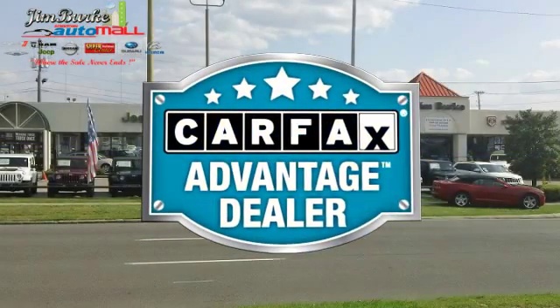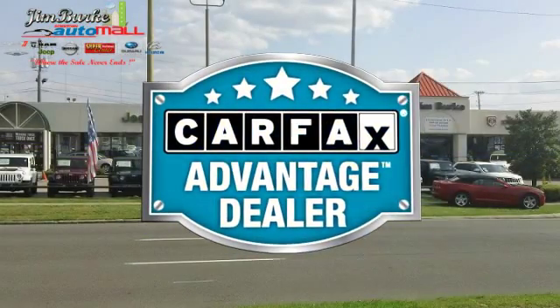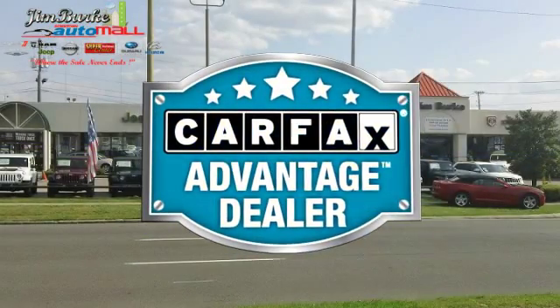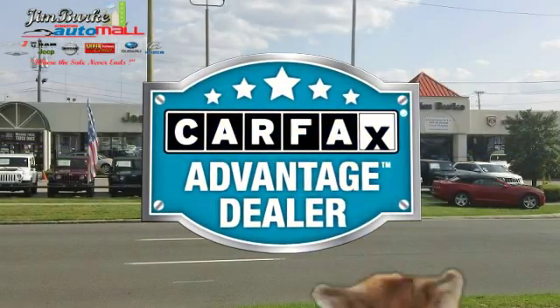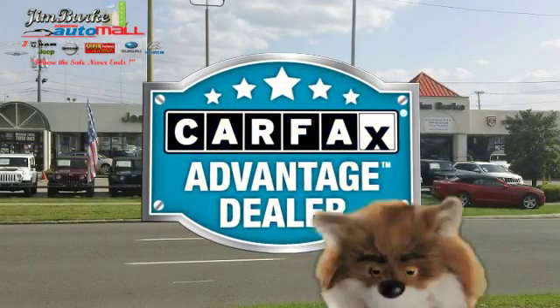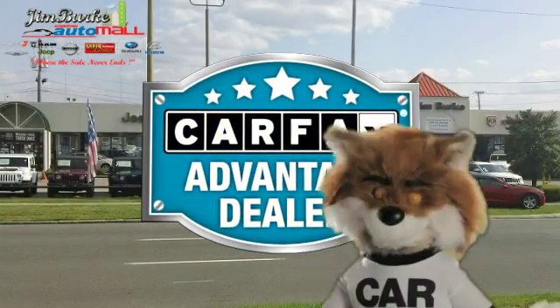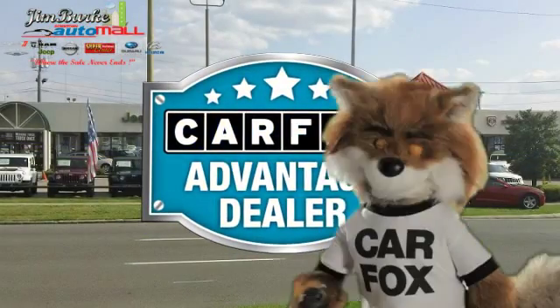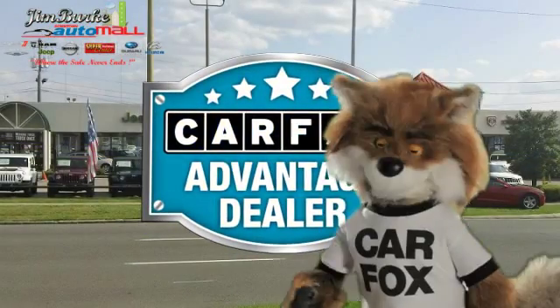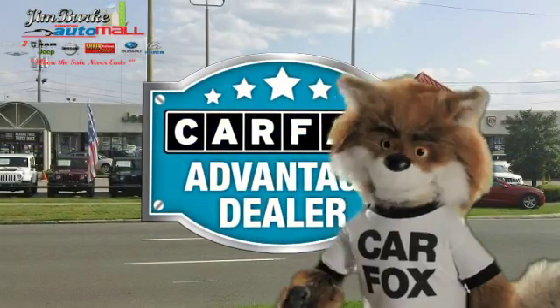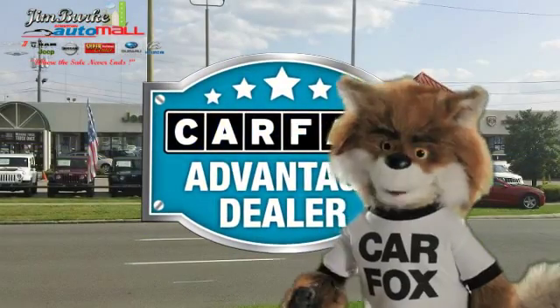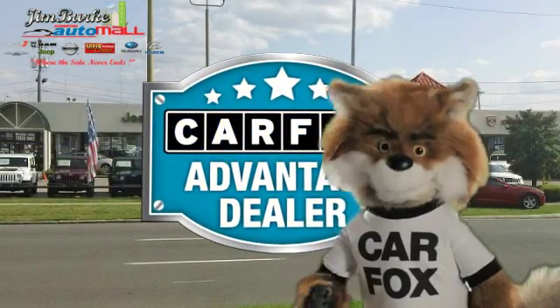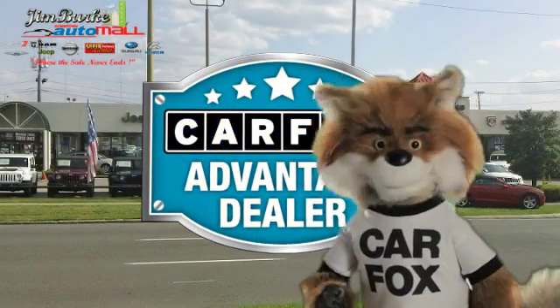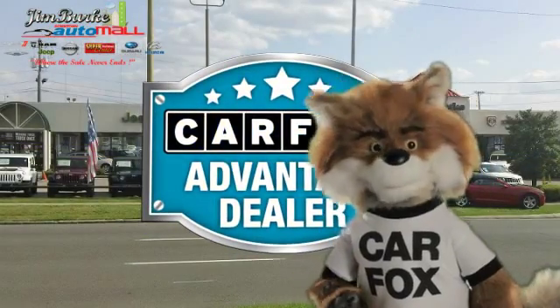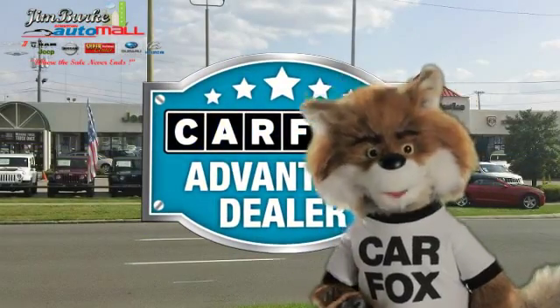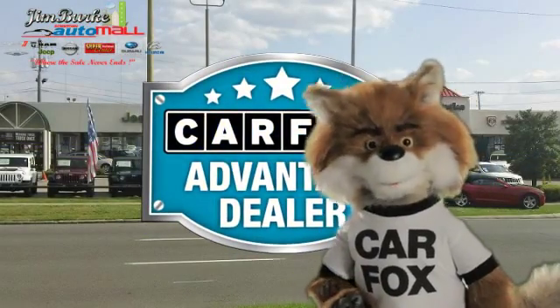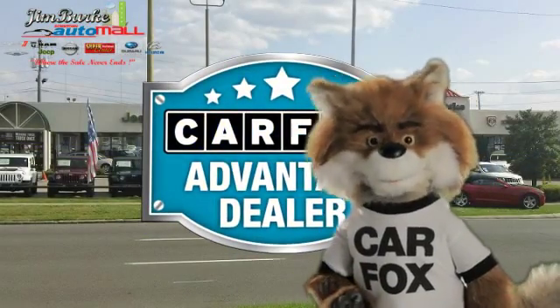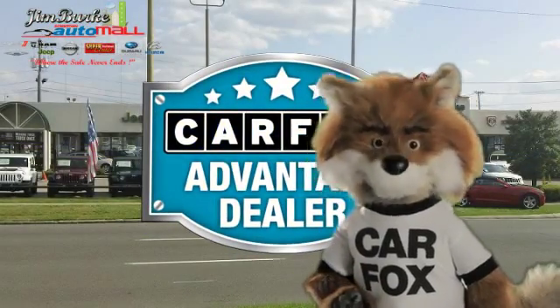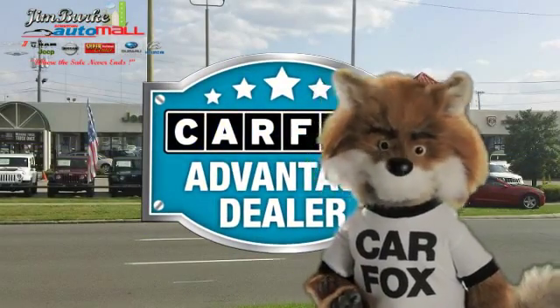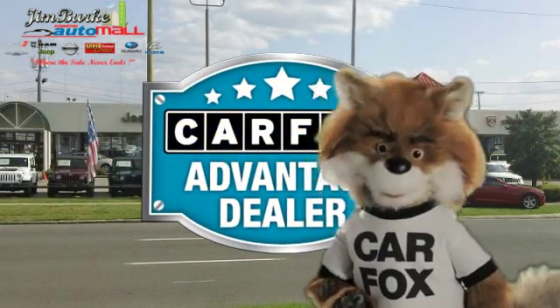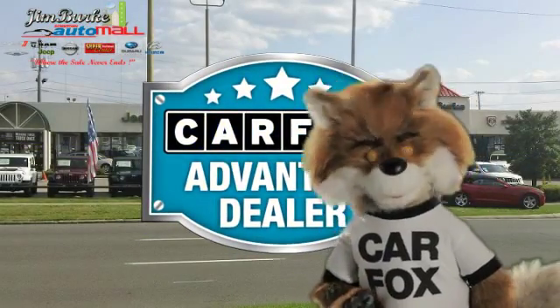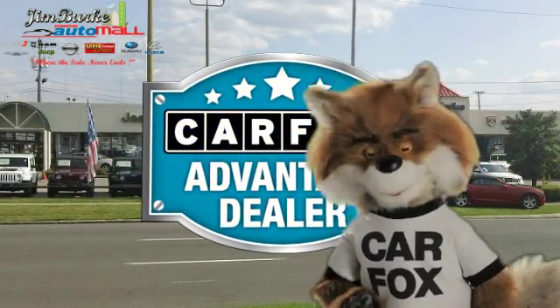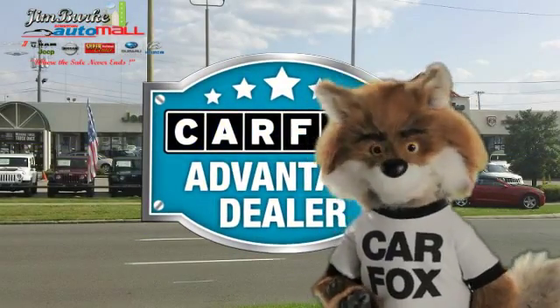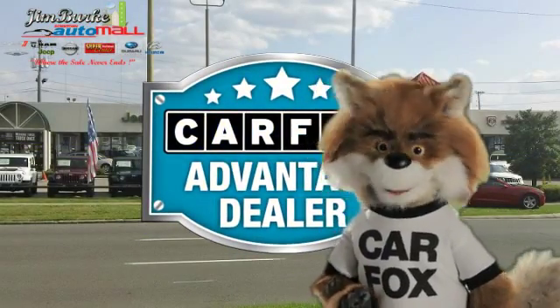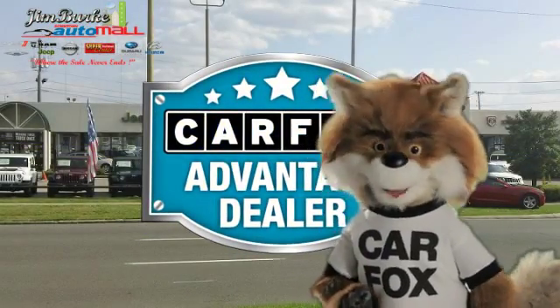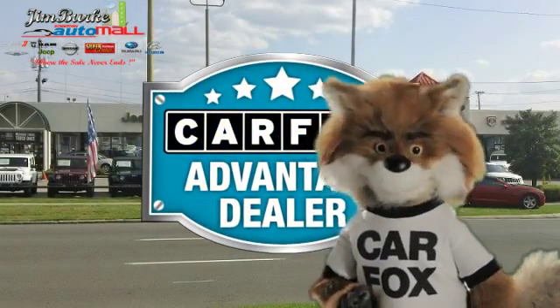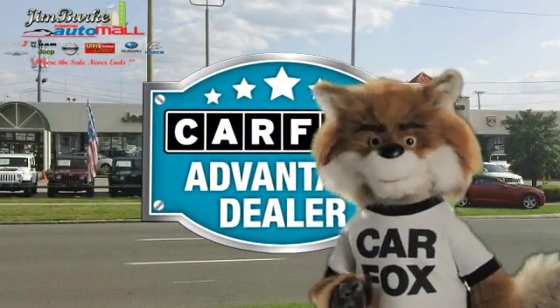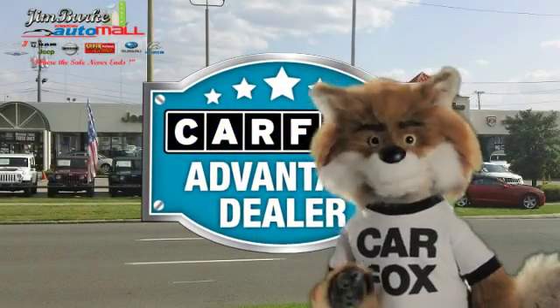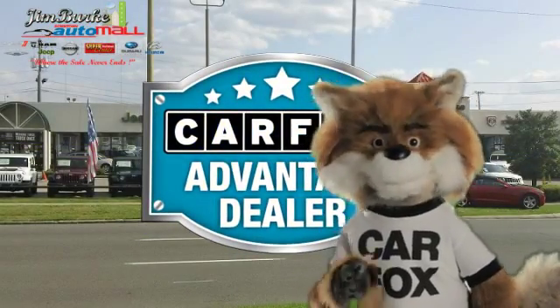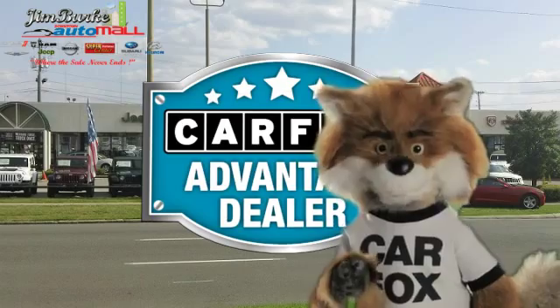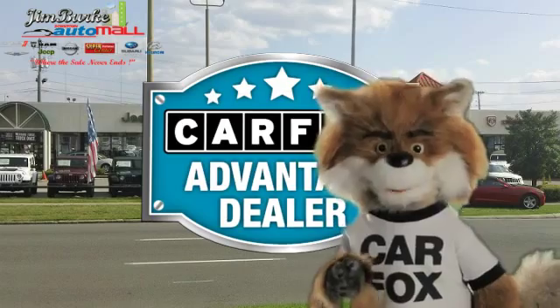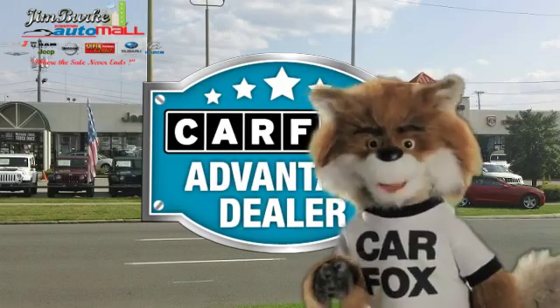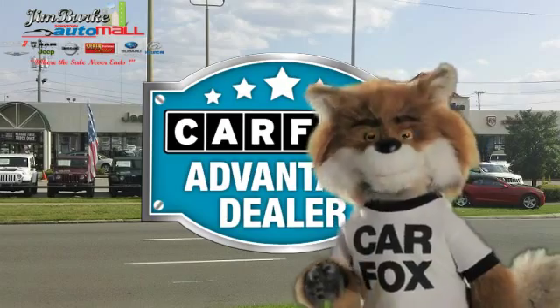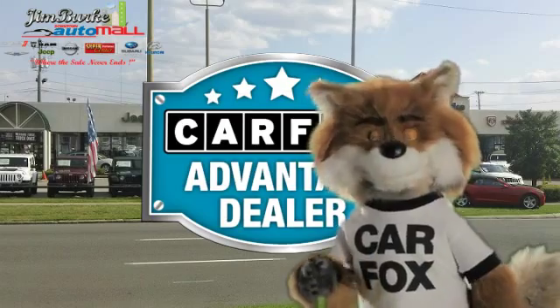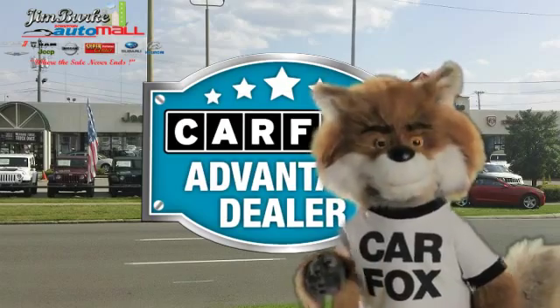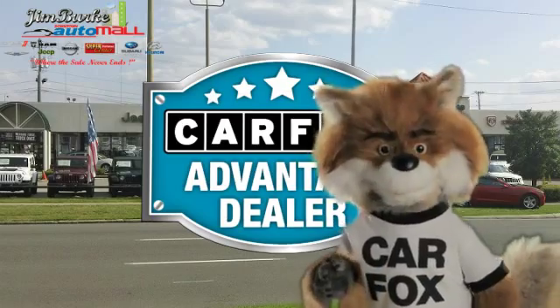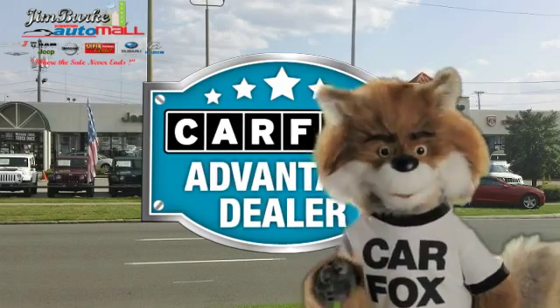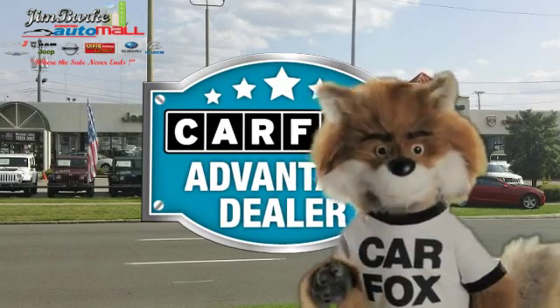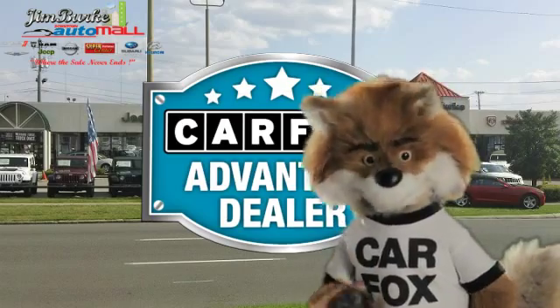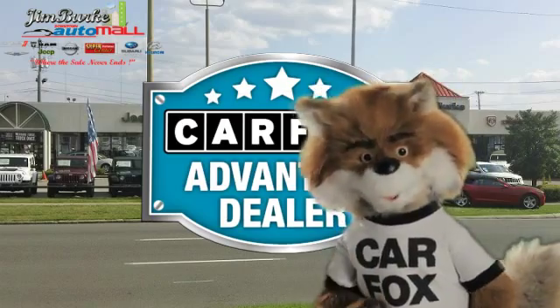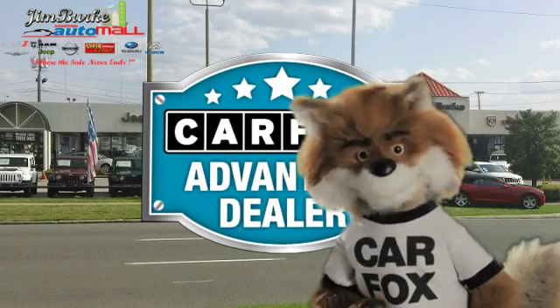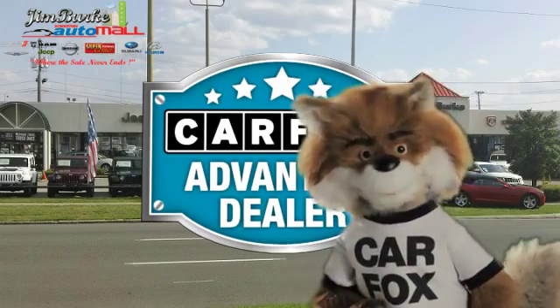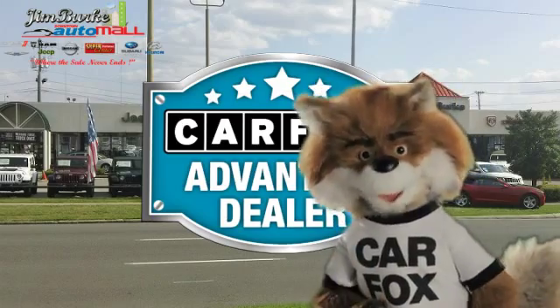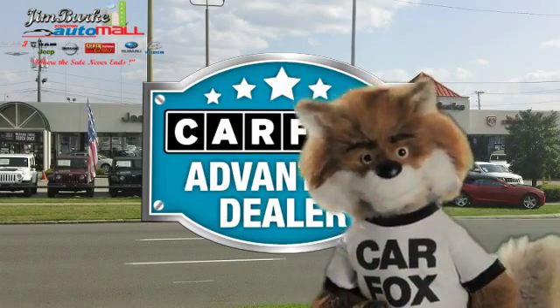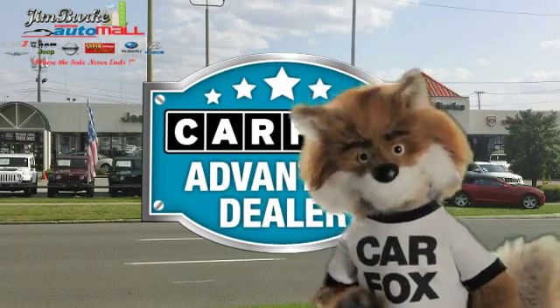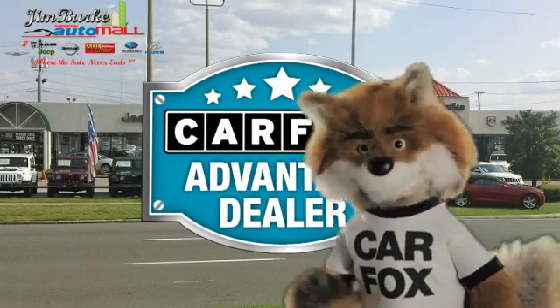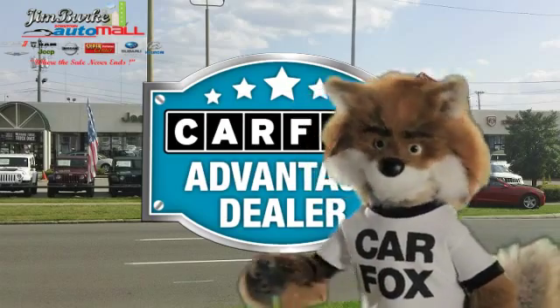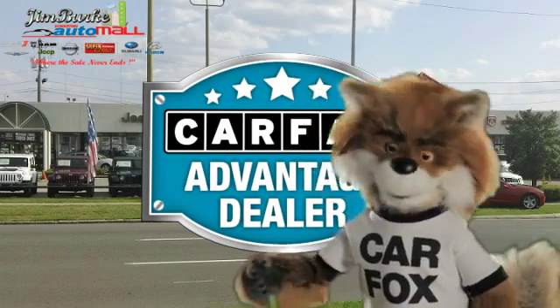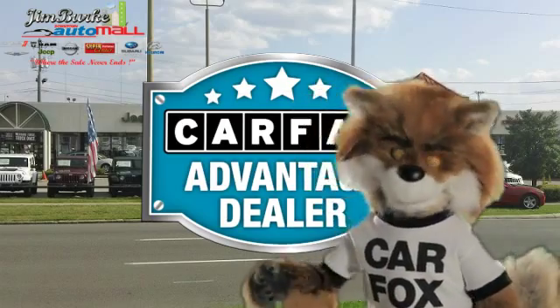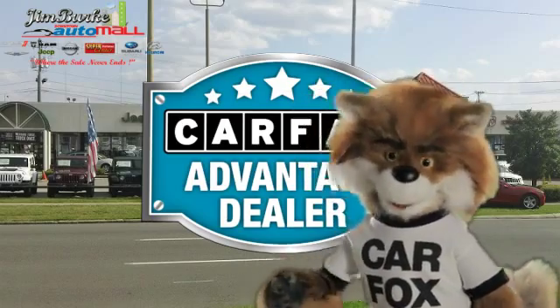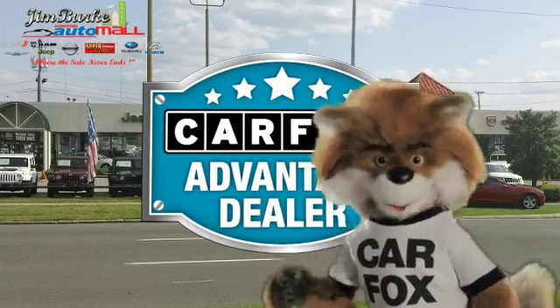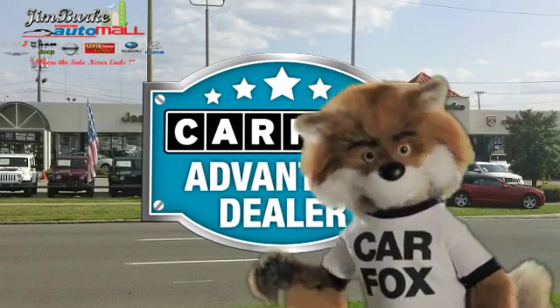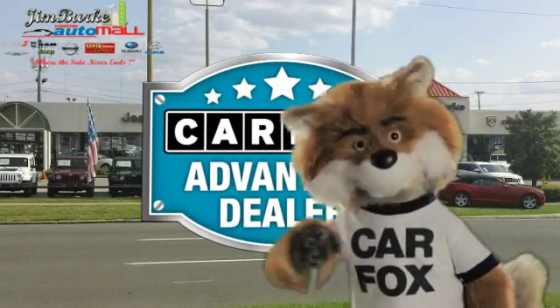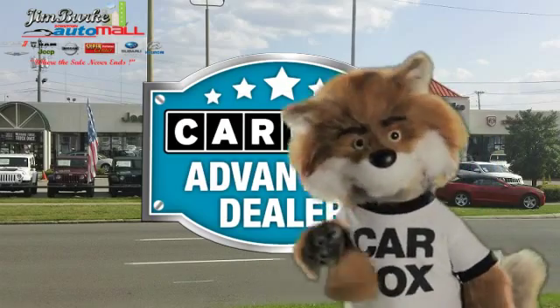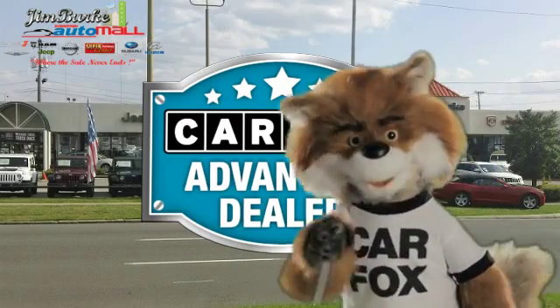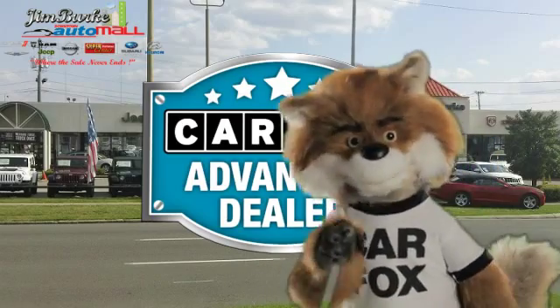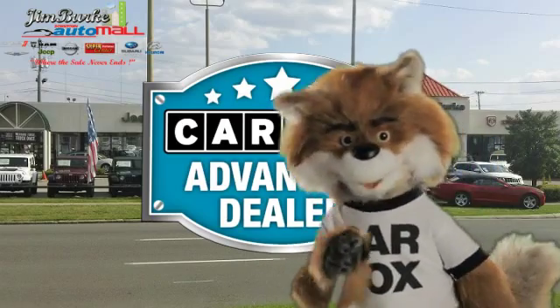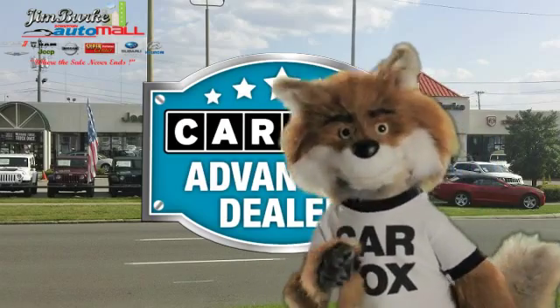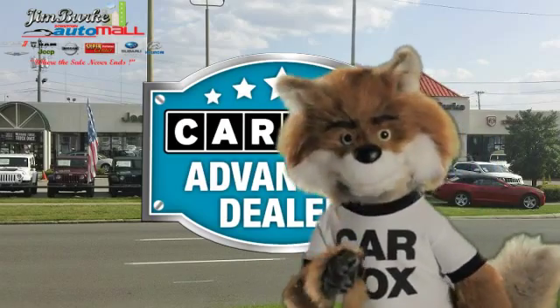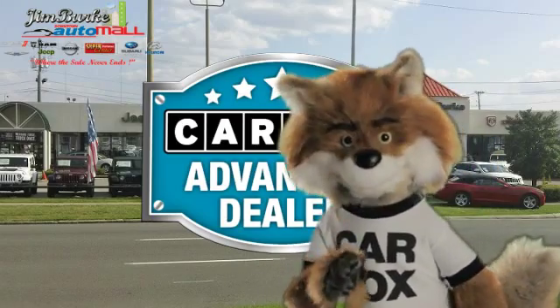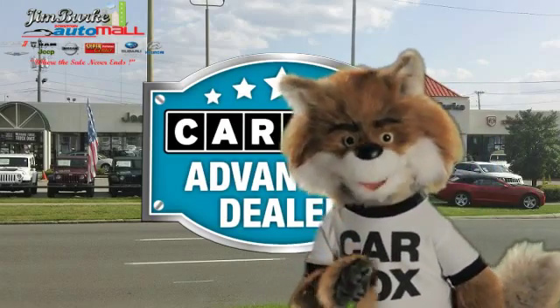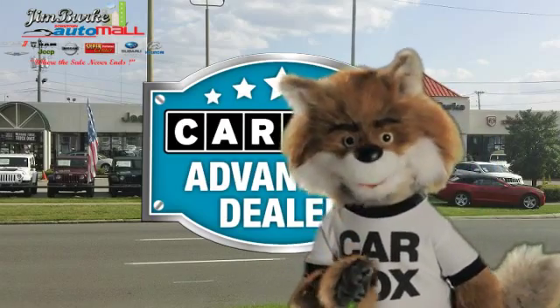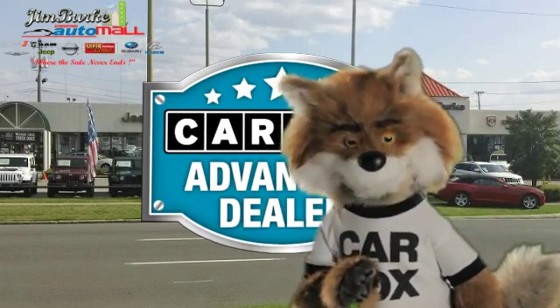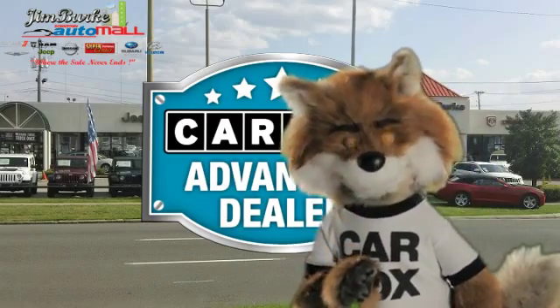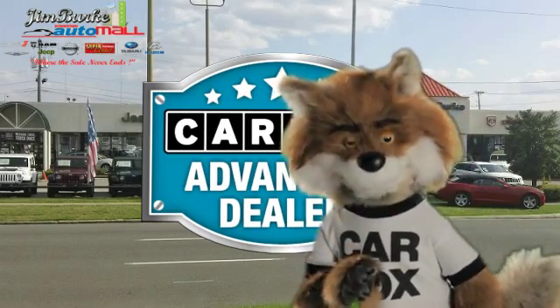Just say show me the Carfax at Jim Burke Automotive, a Carfax Advantage dealer.